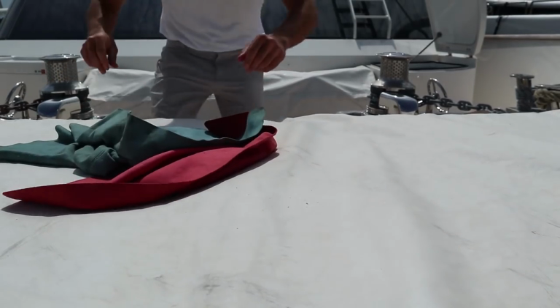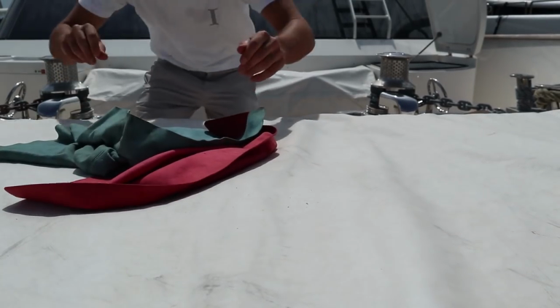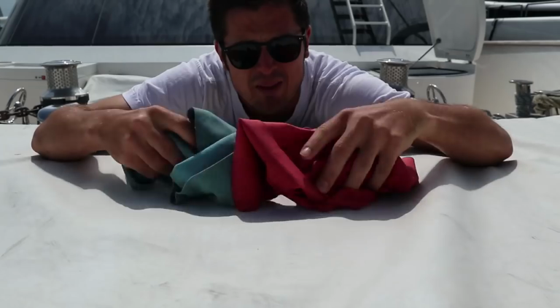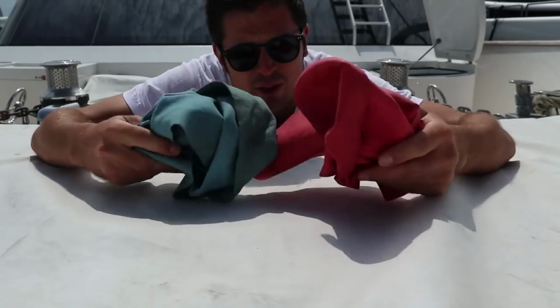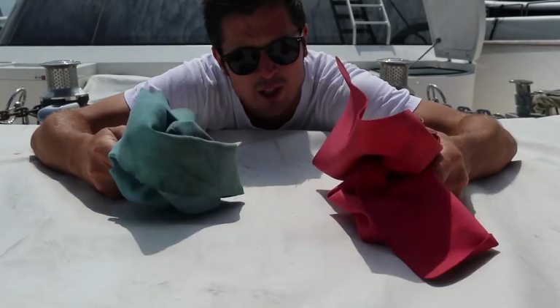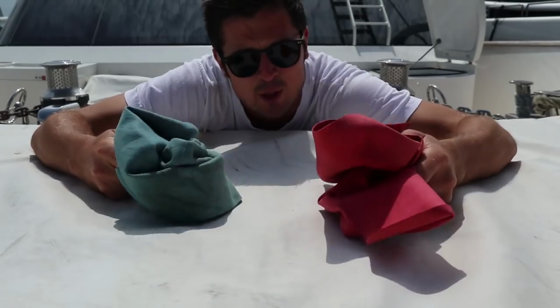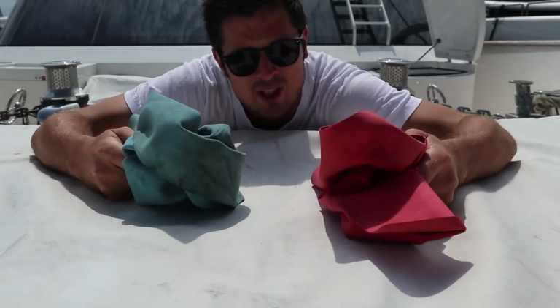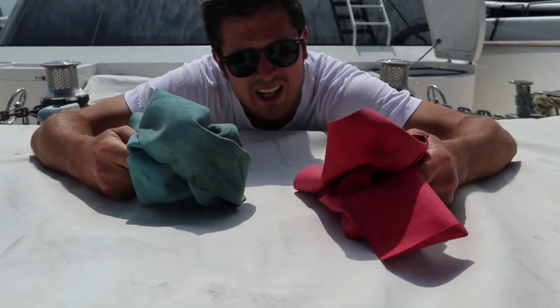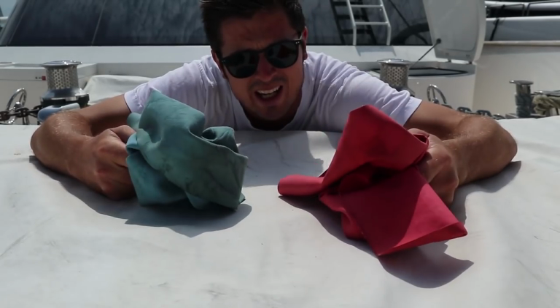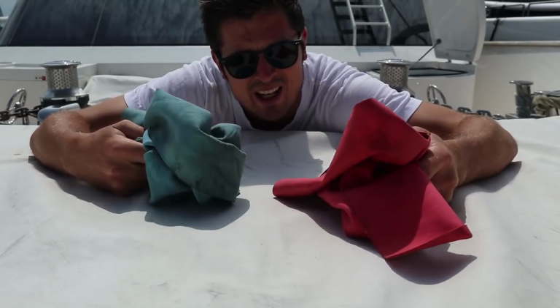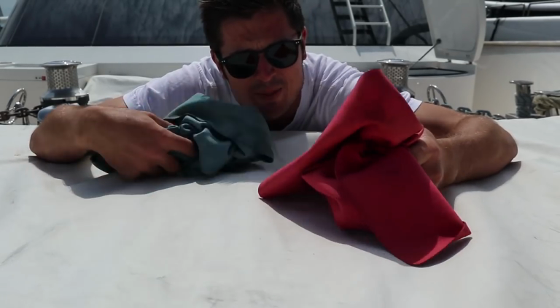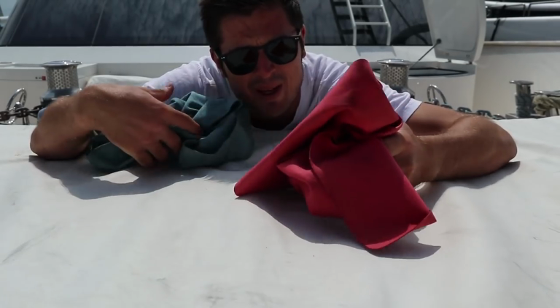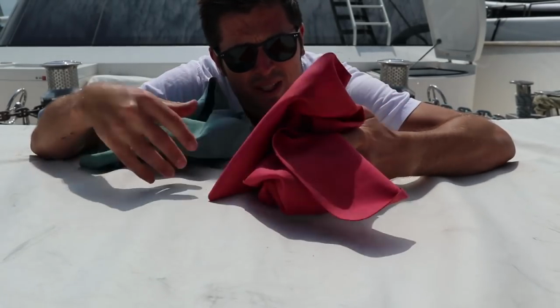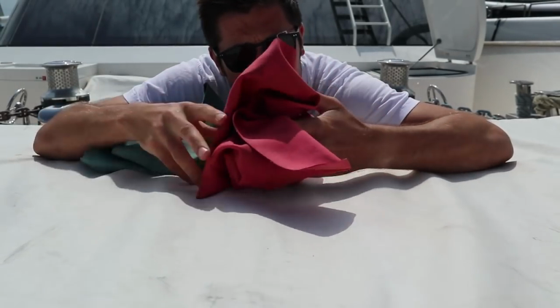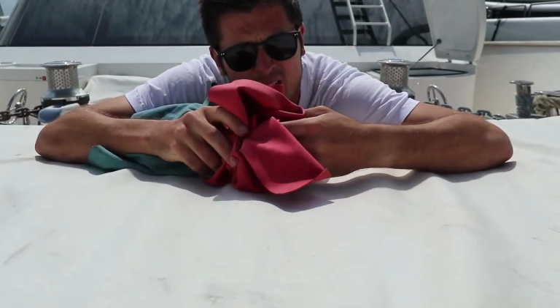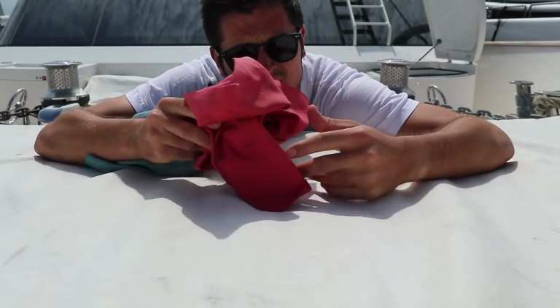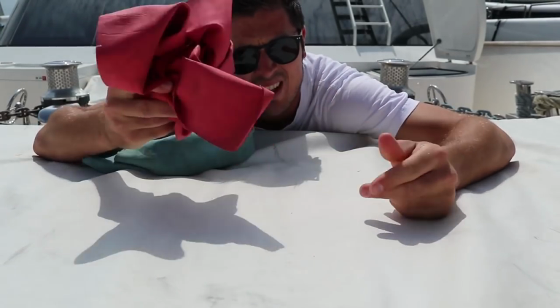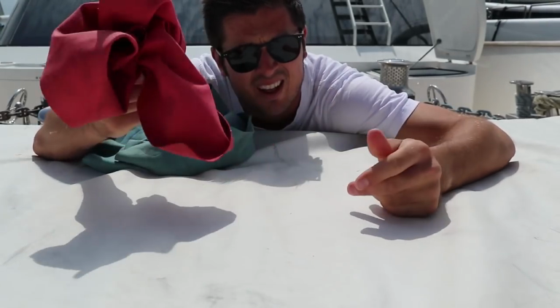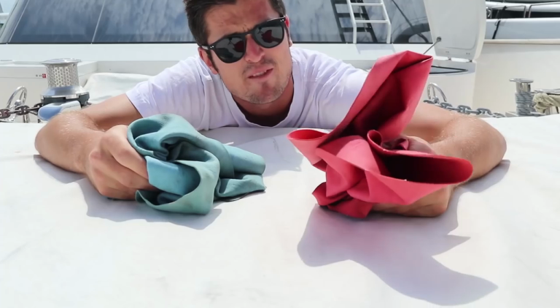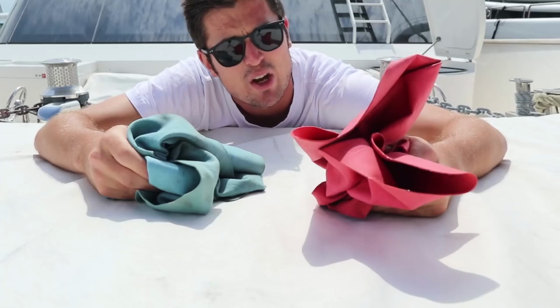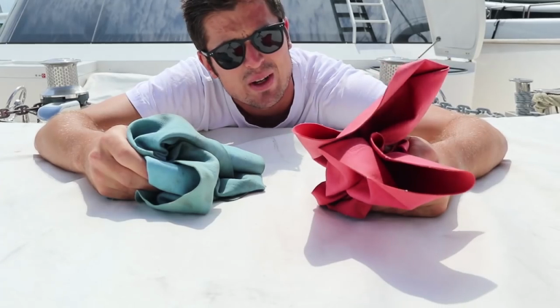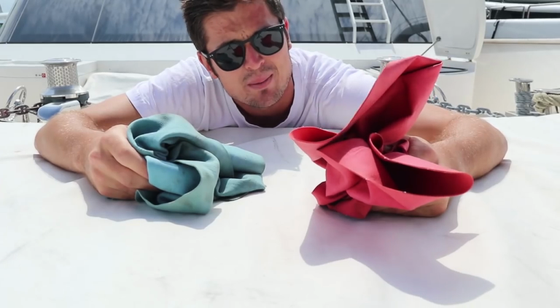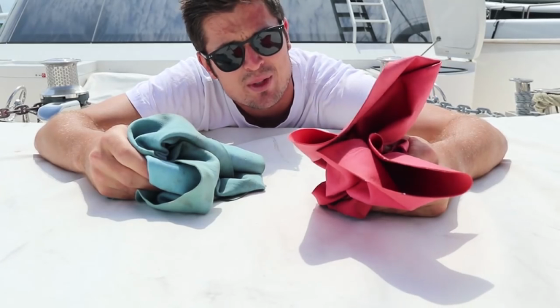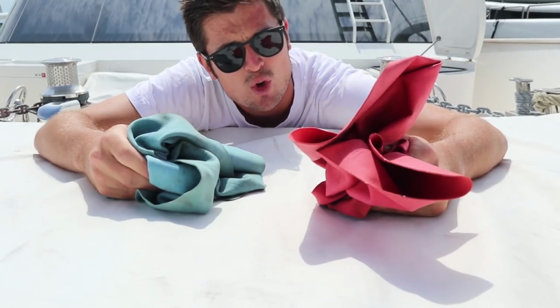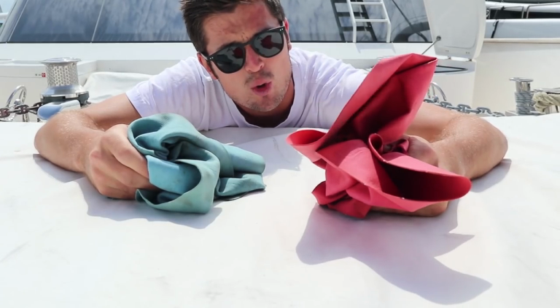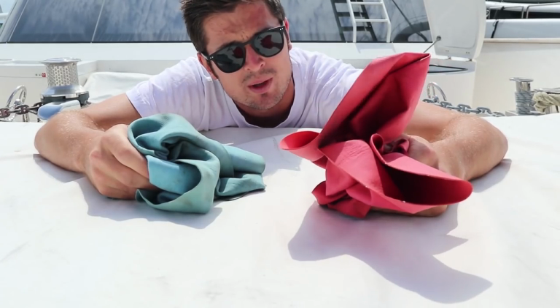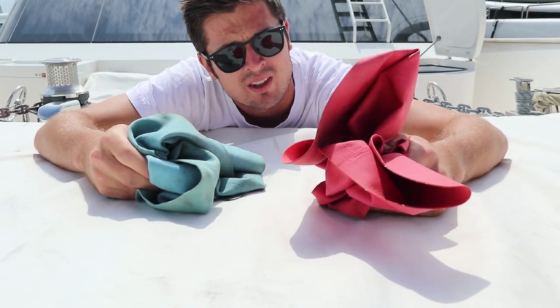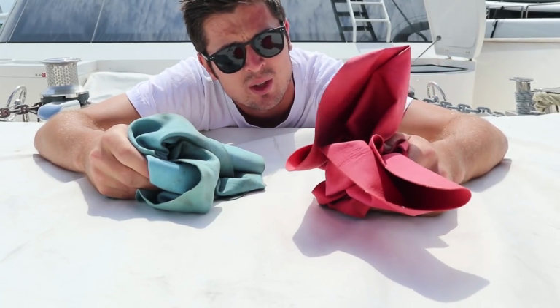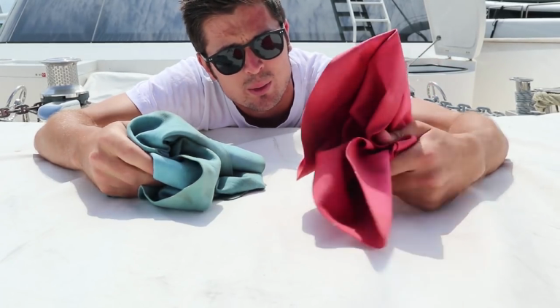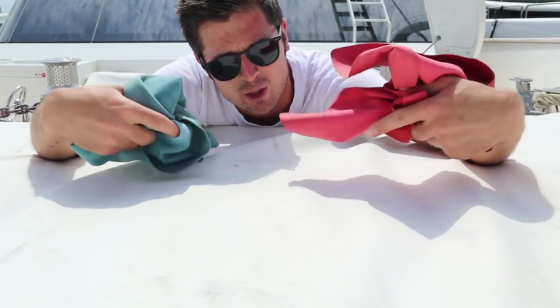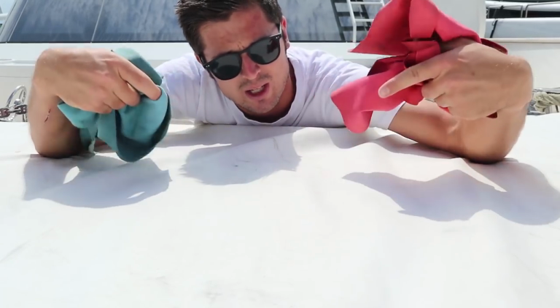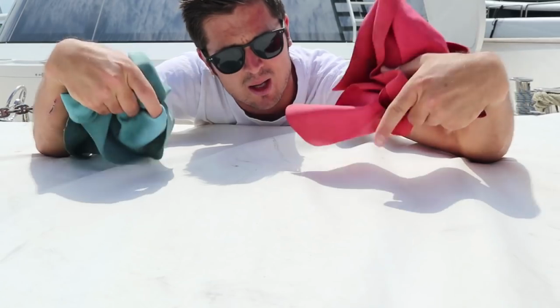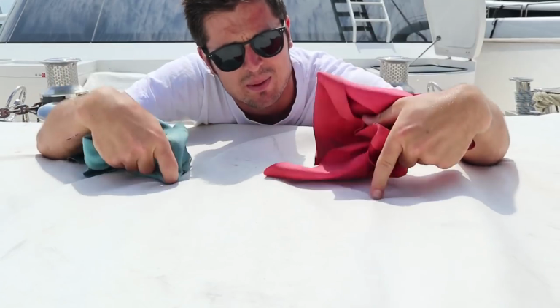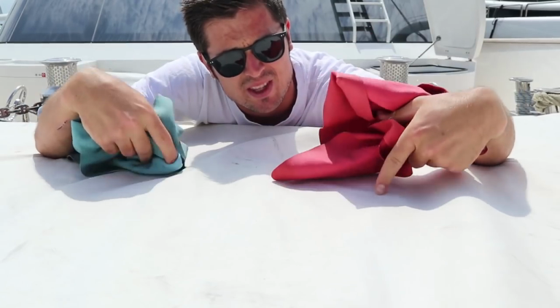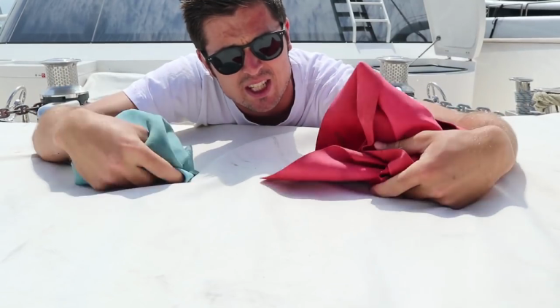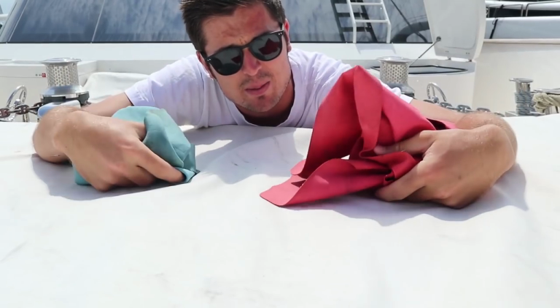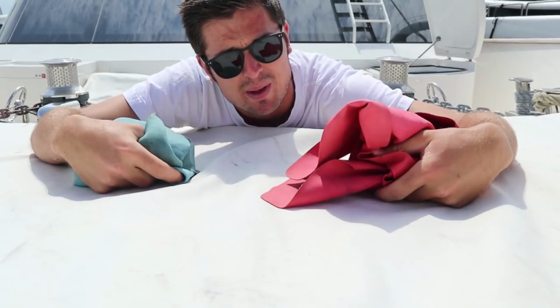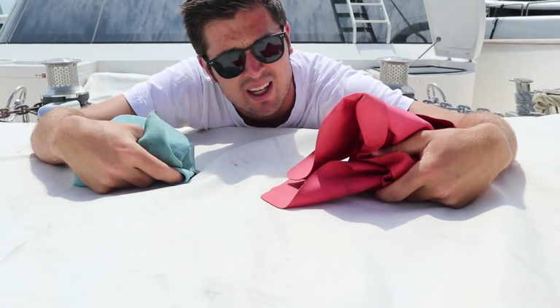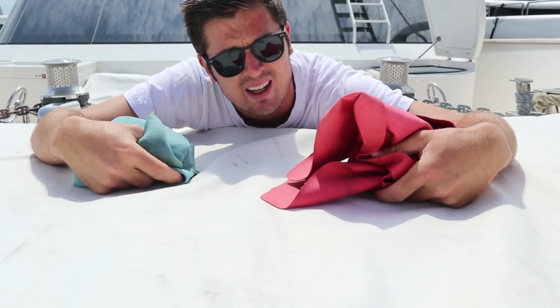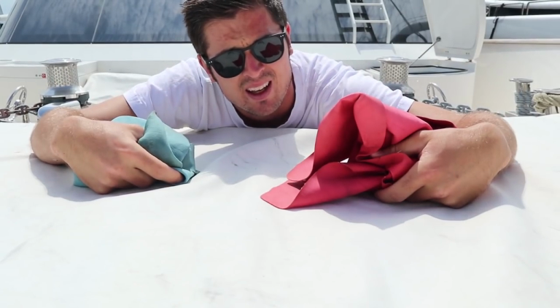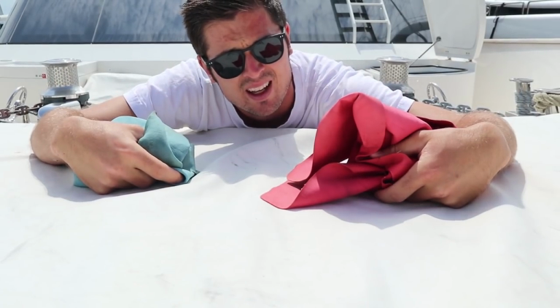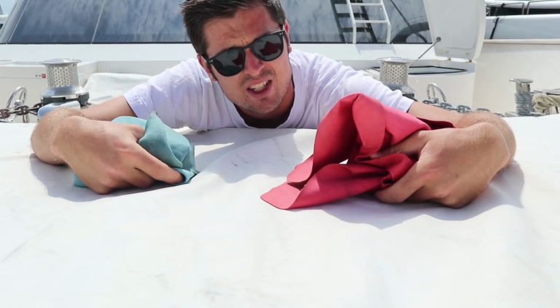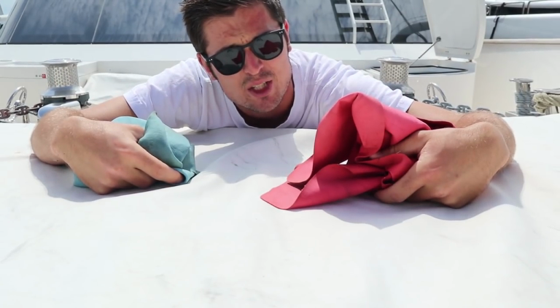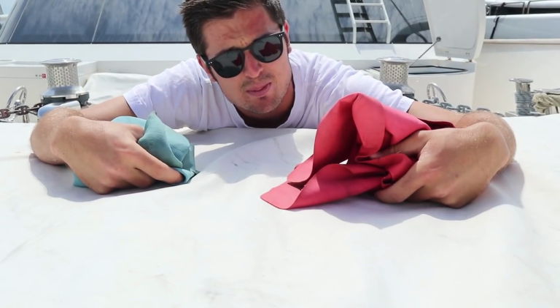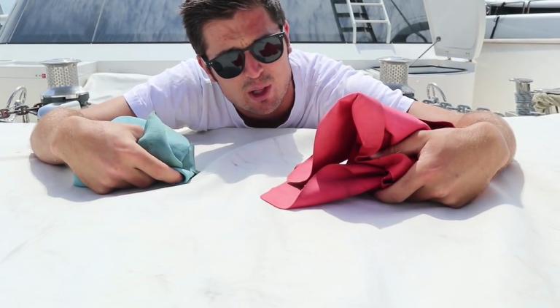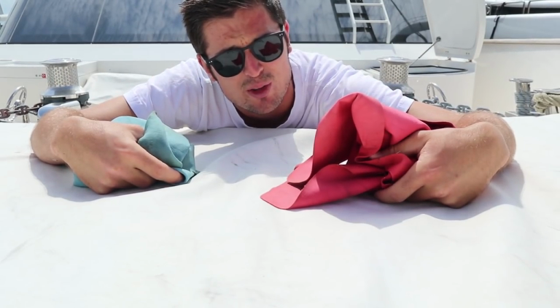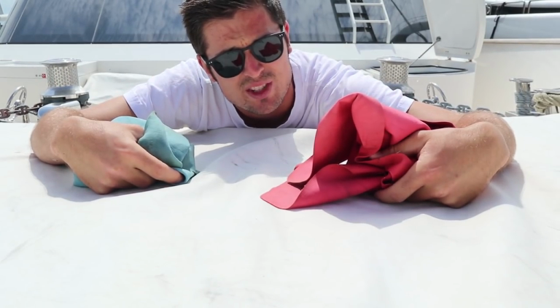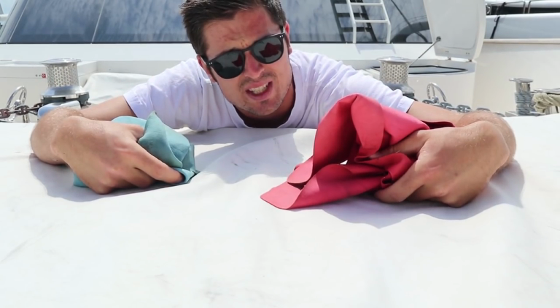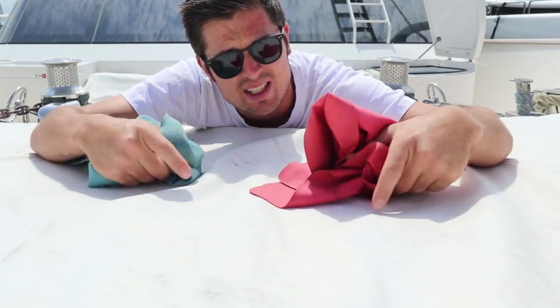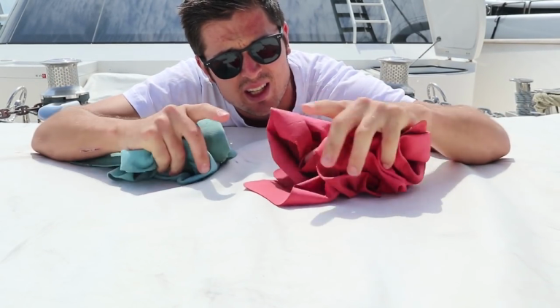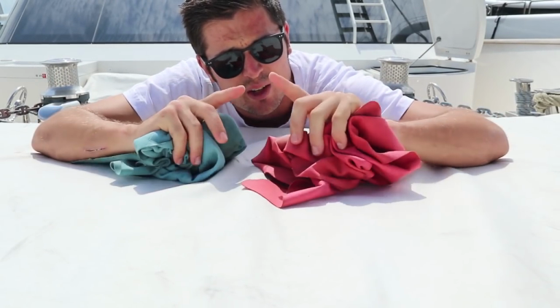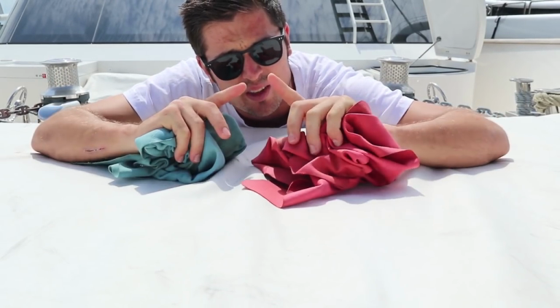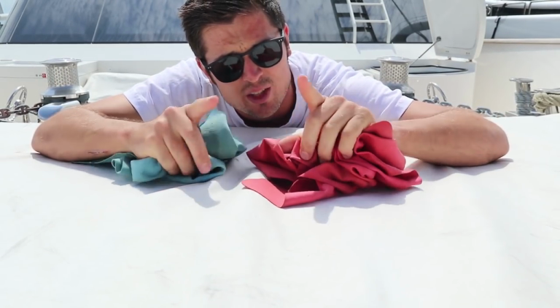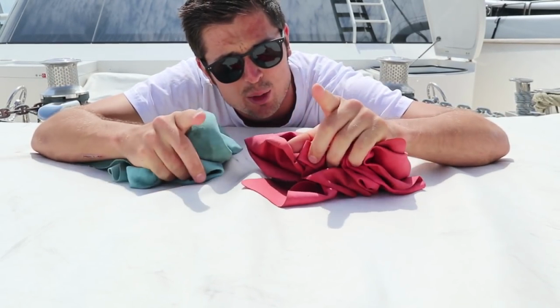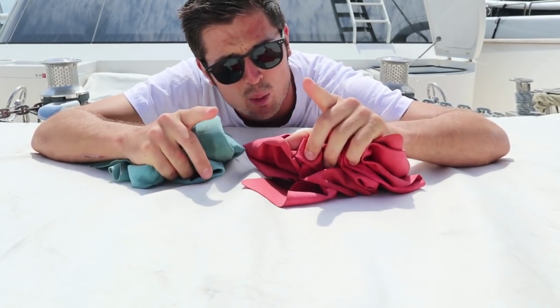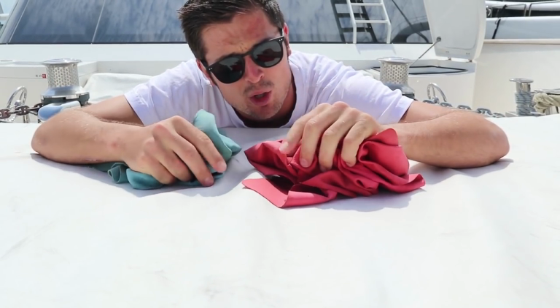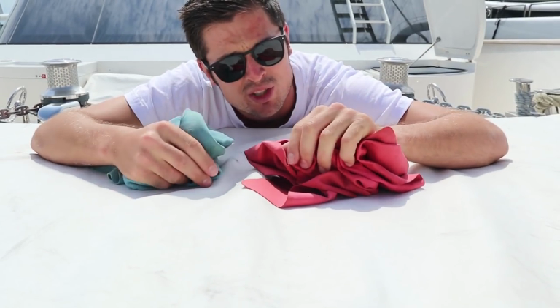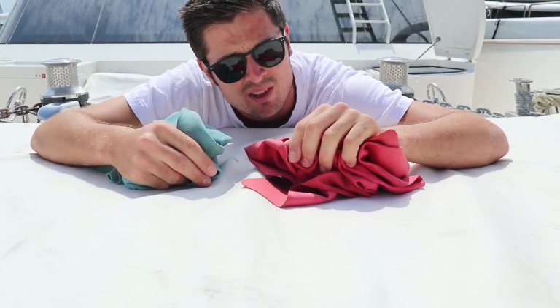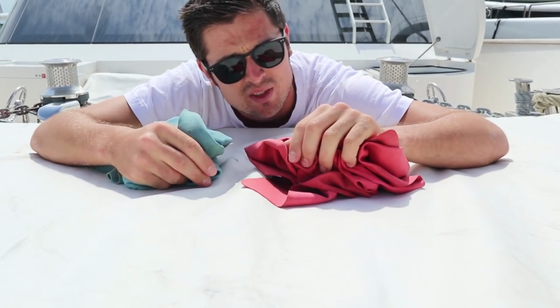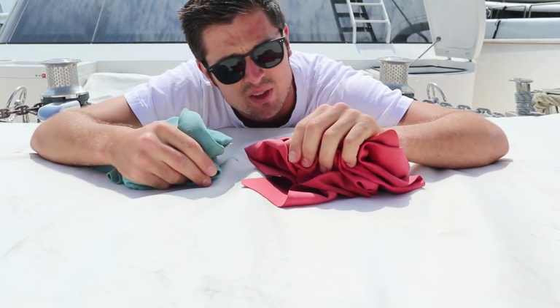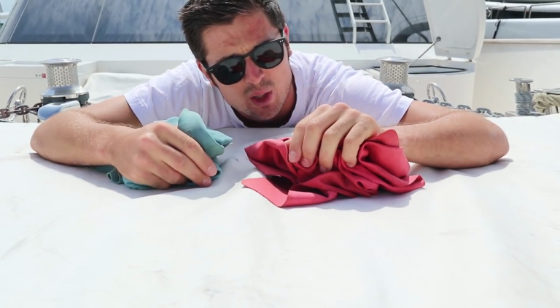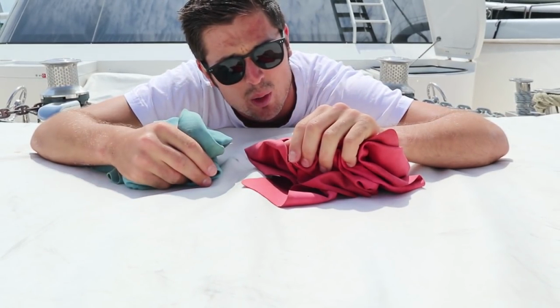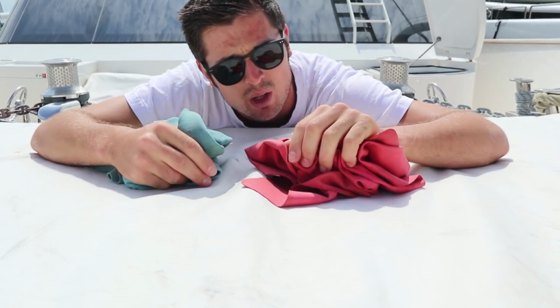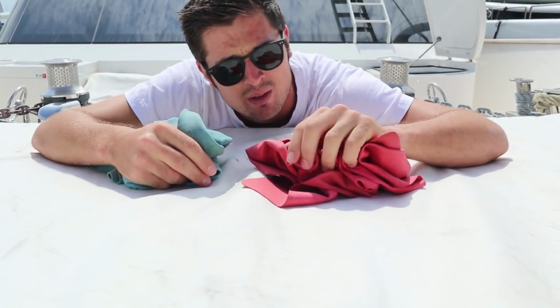Every new deckhand's best friend — very absorbent. We've got a couple of these spare just below the seating area that you're watching this video on.